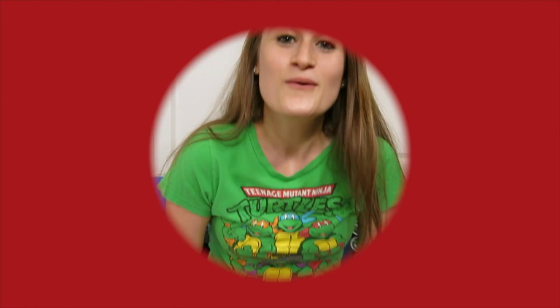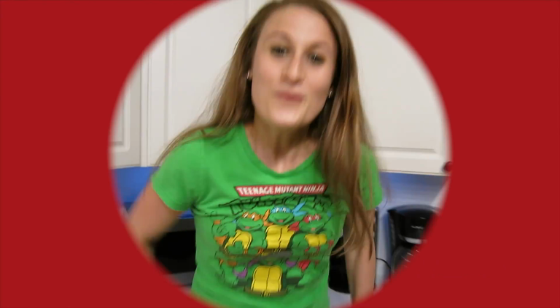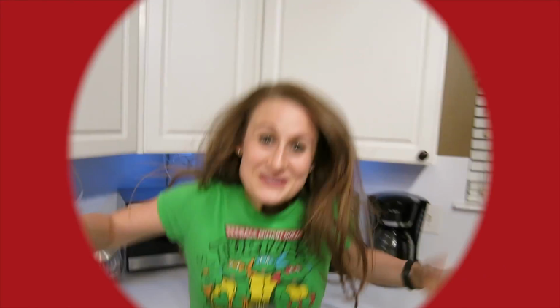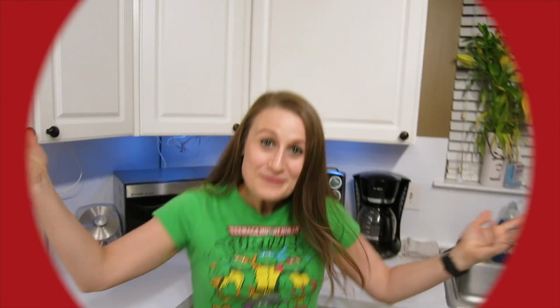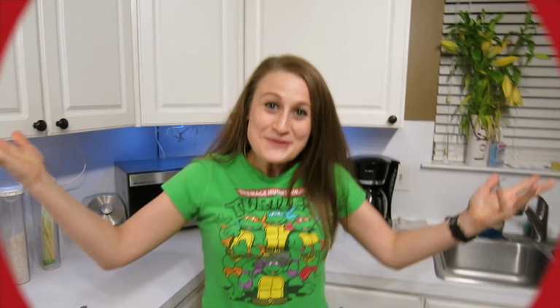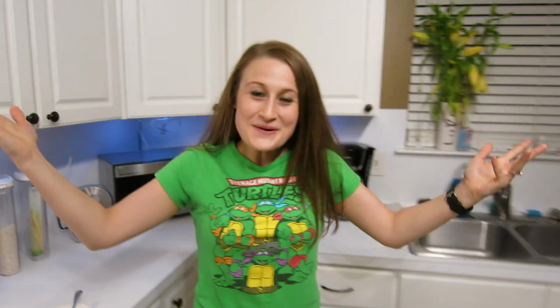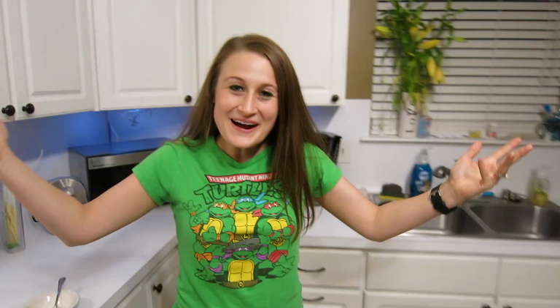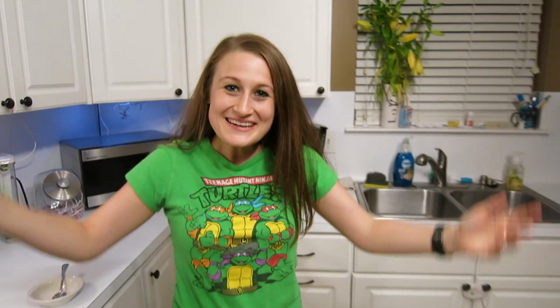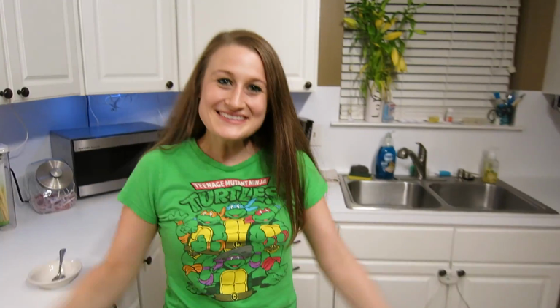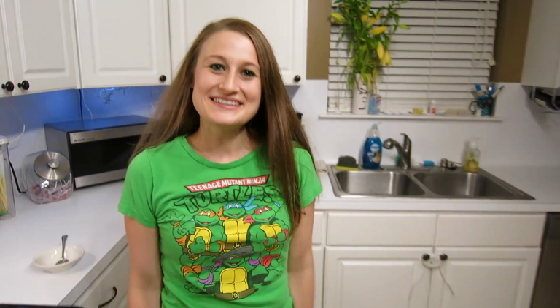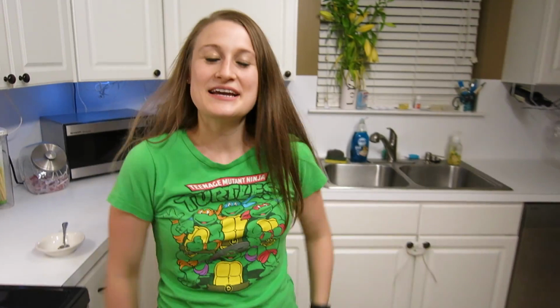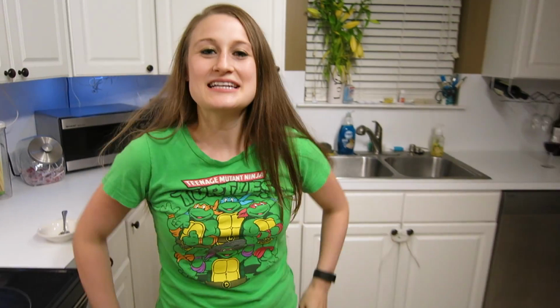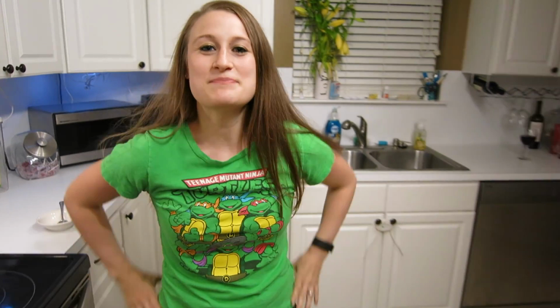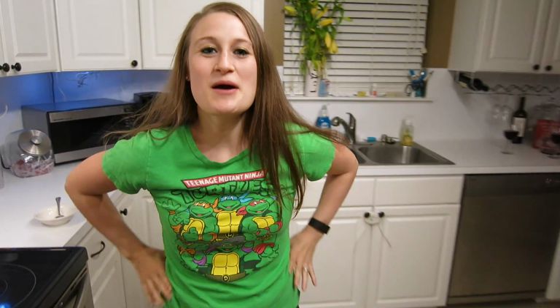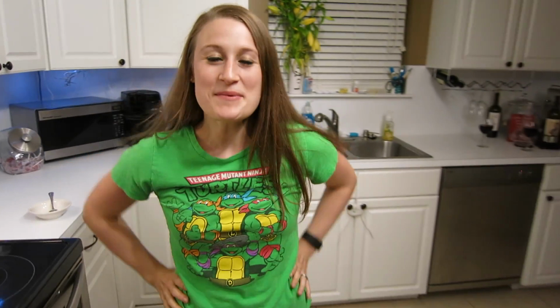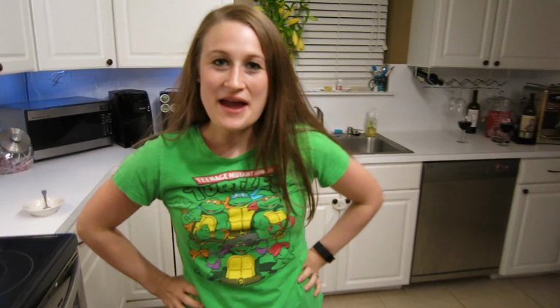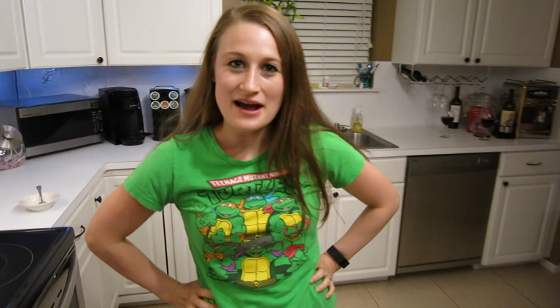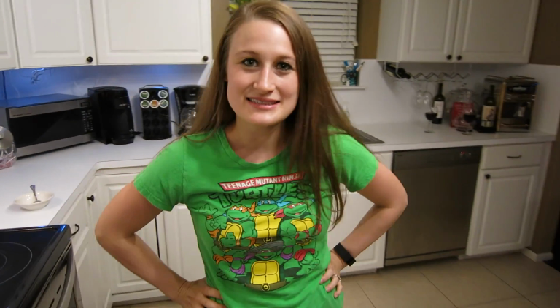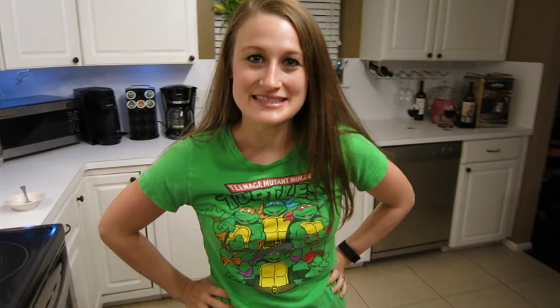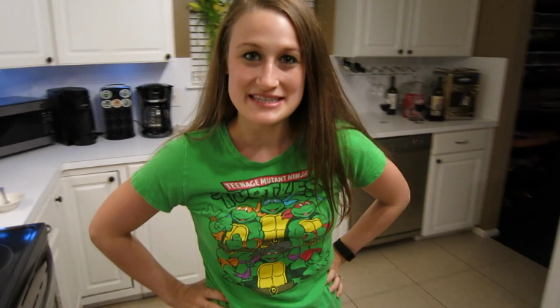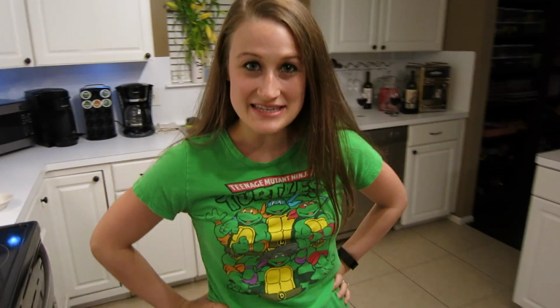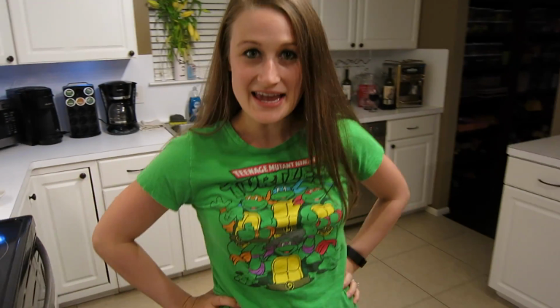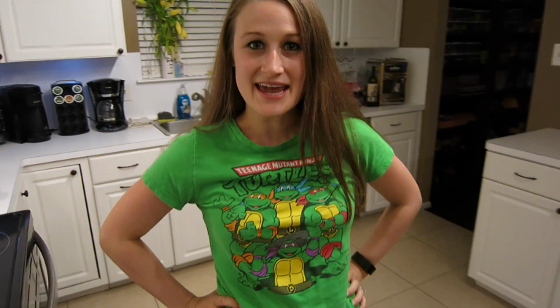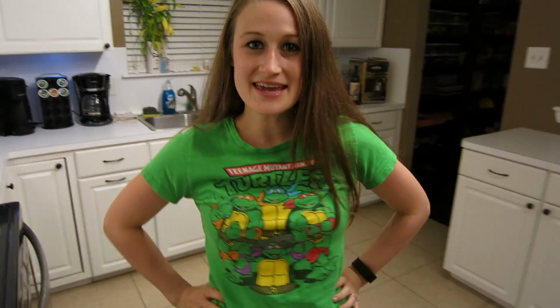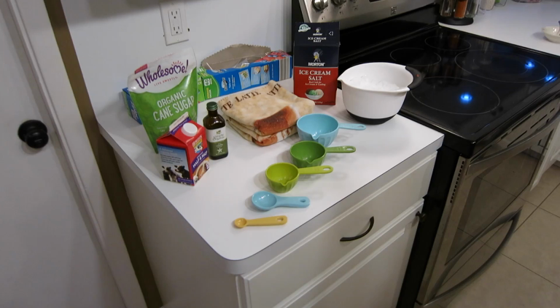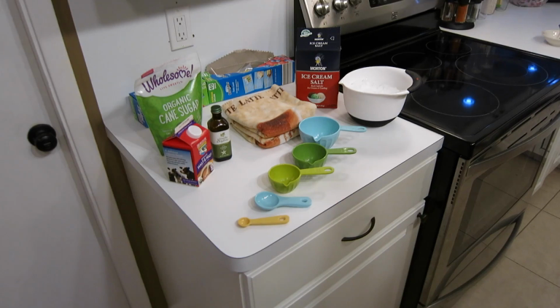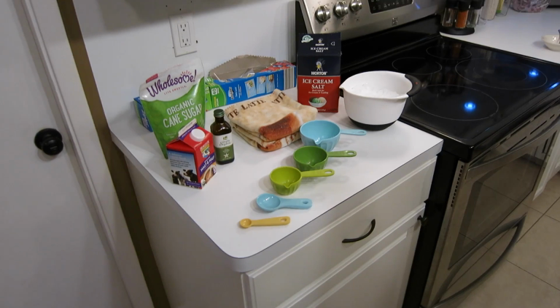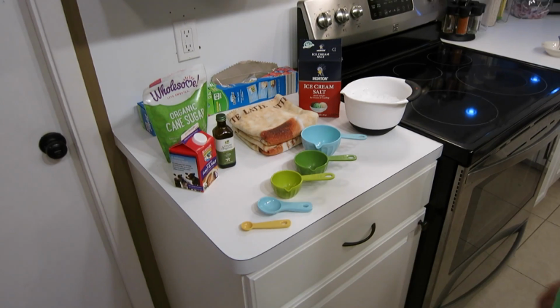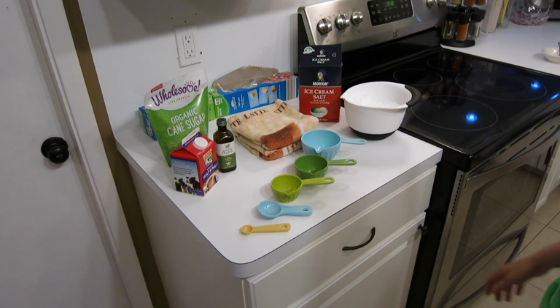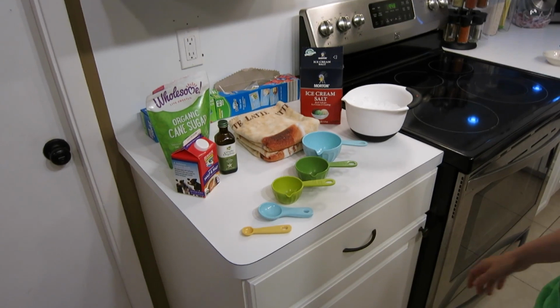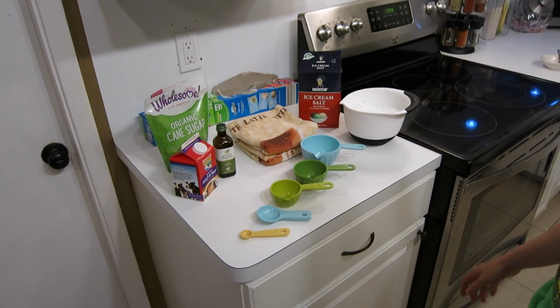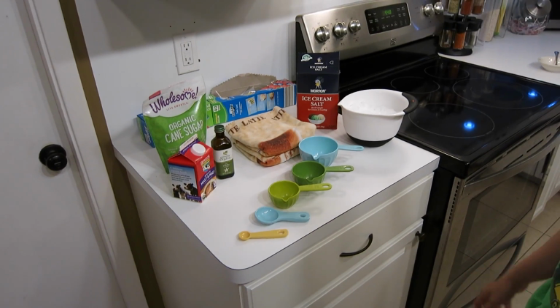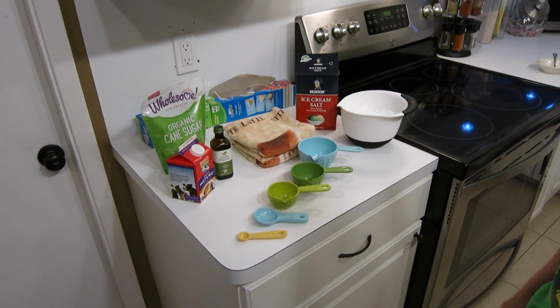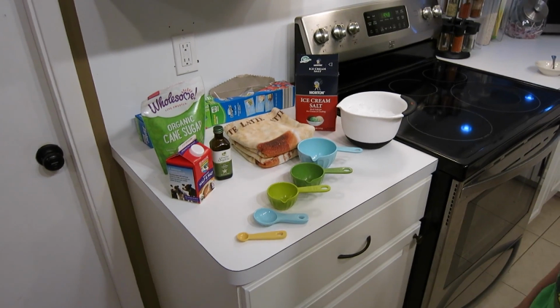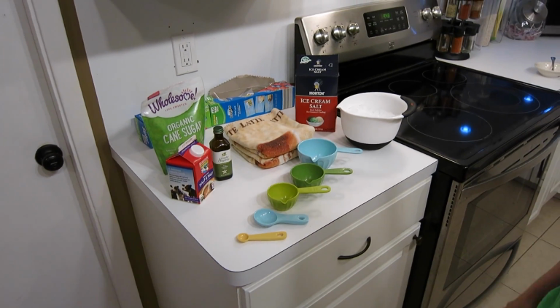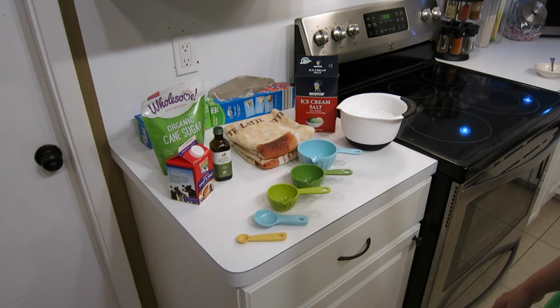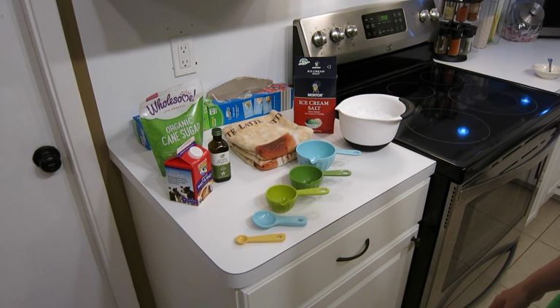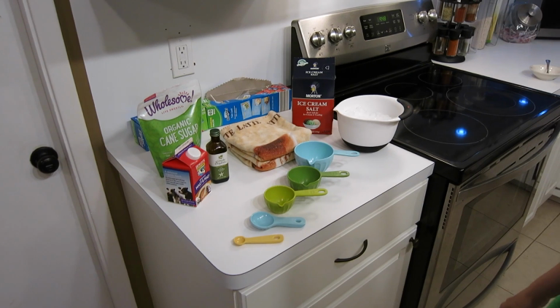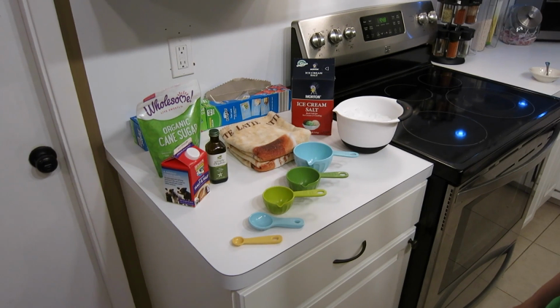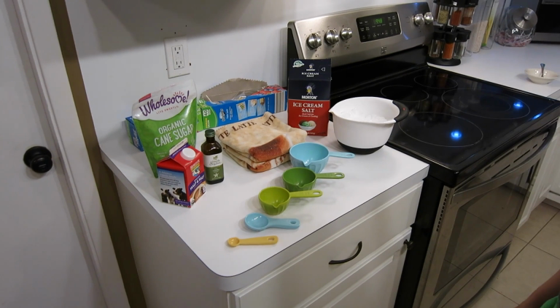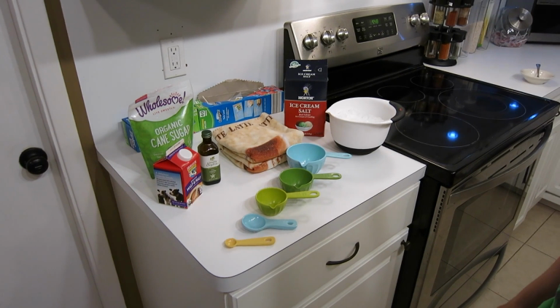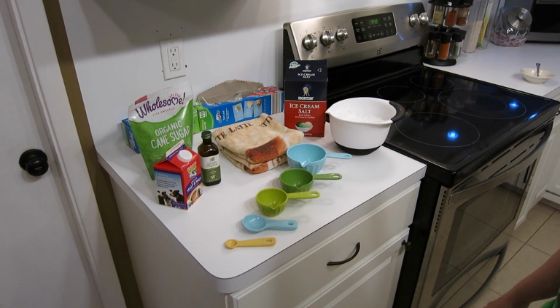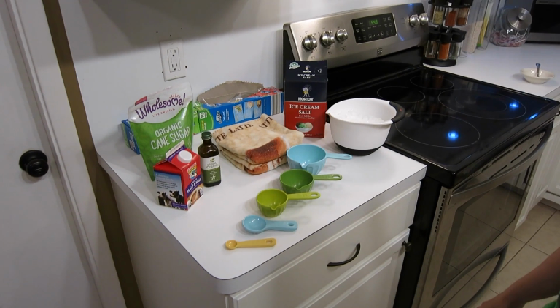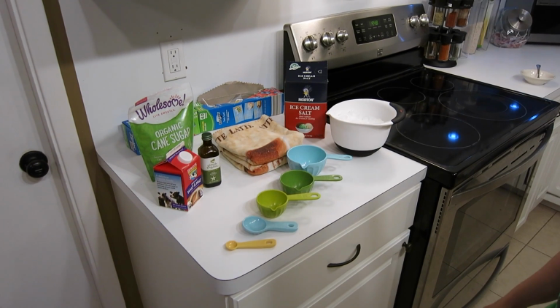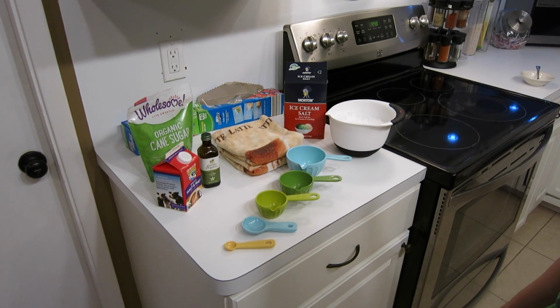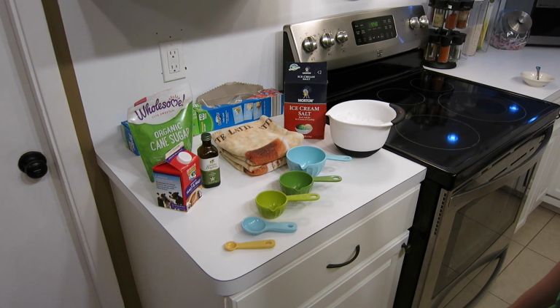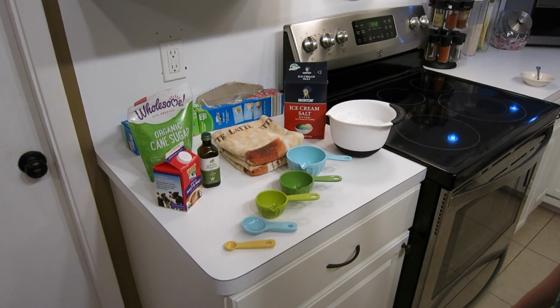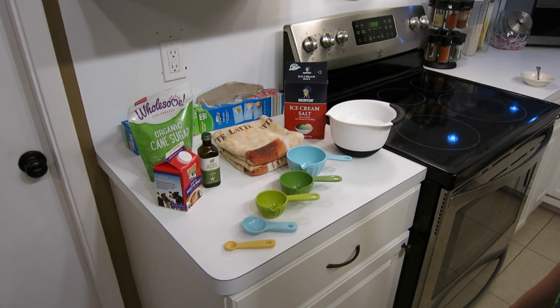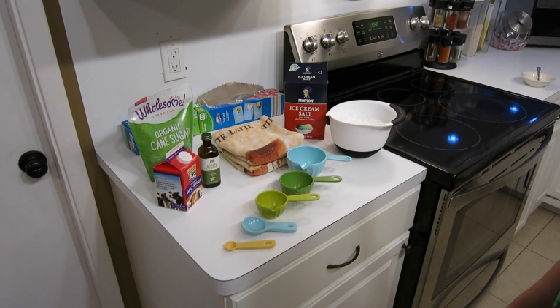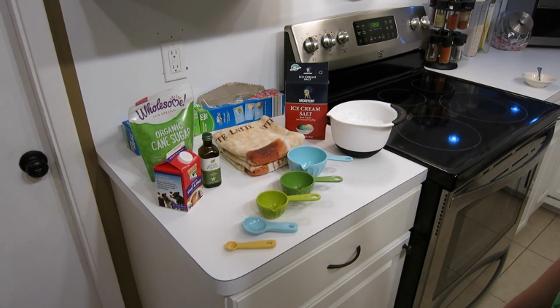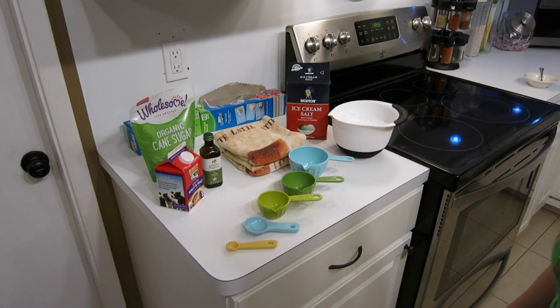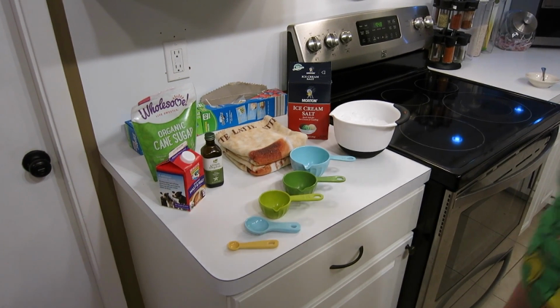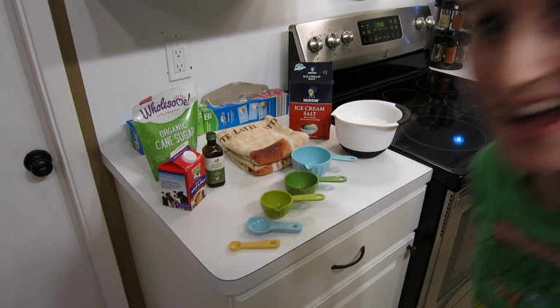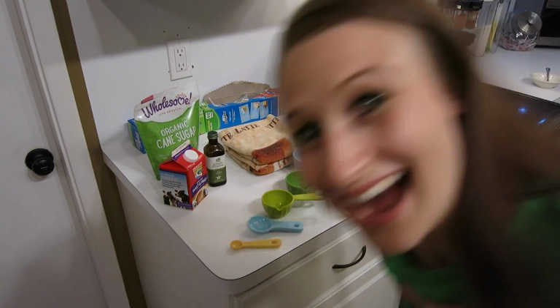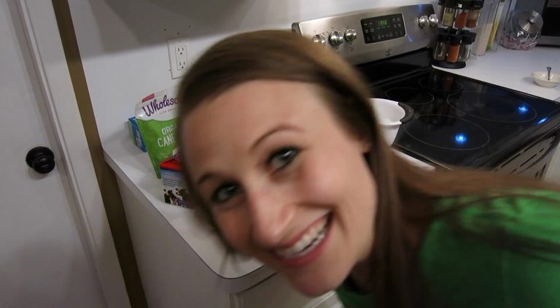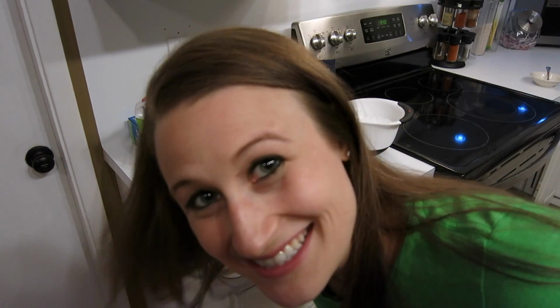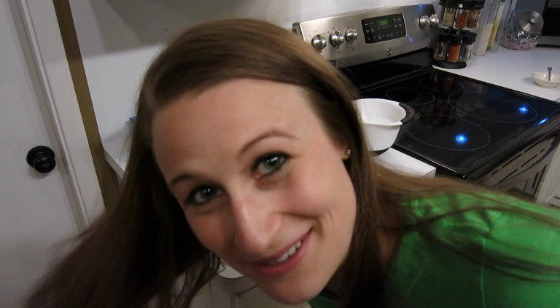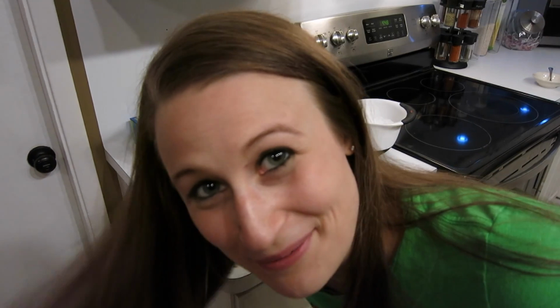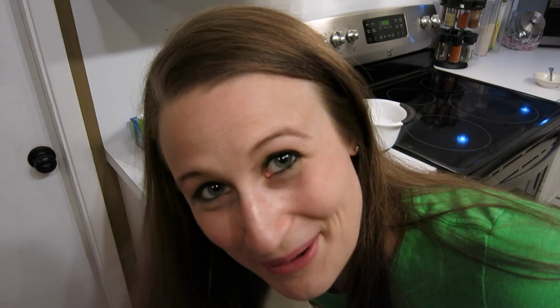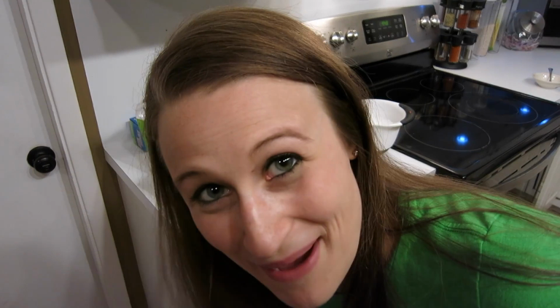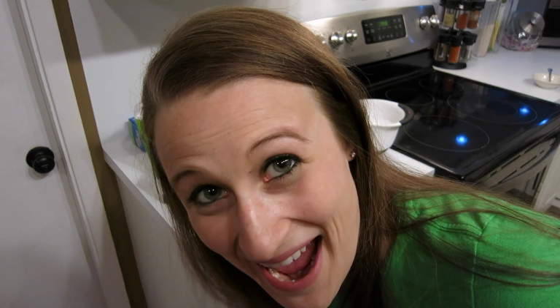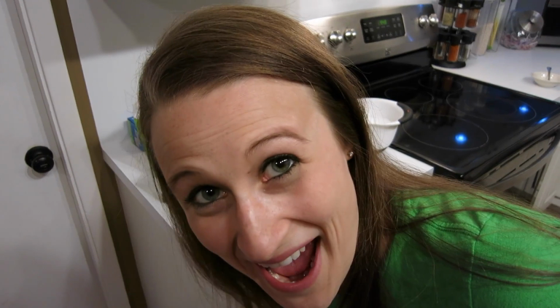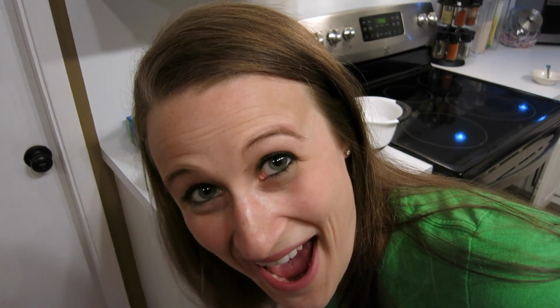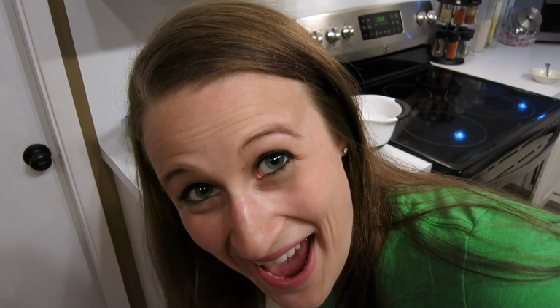What's up you guys? It's Mommy Hacks and today we are going to make some lovely, amazing ice cream in a bag!